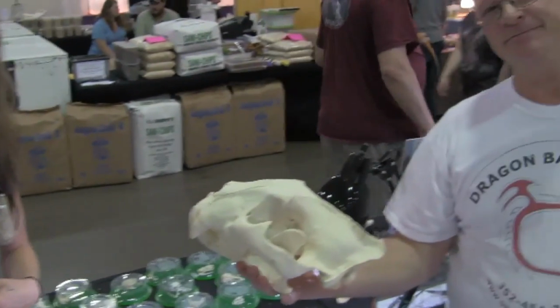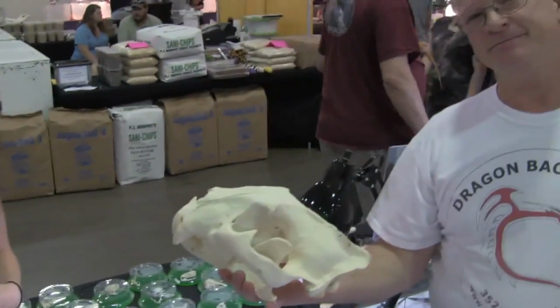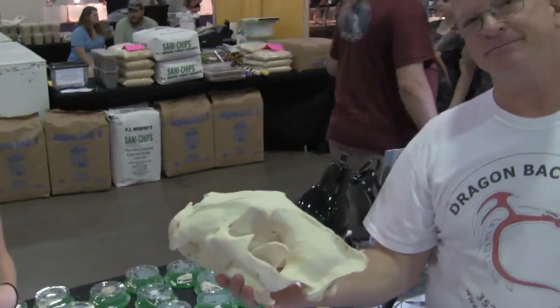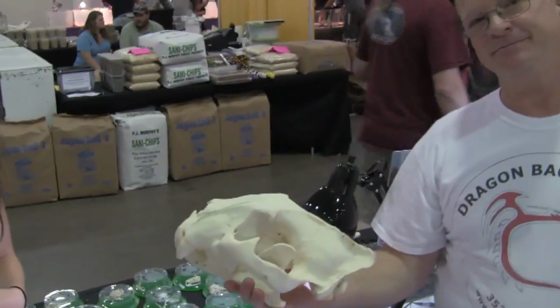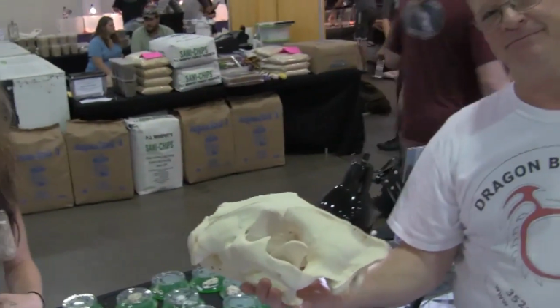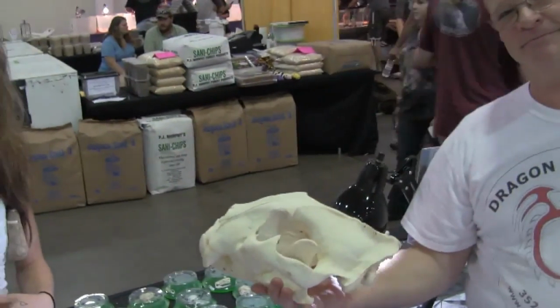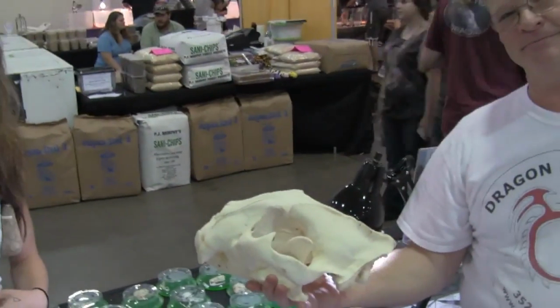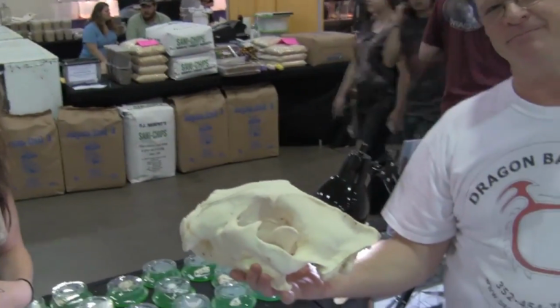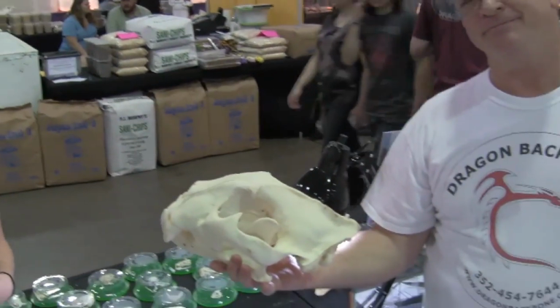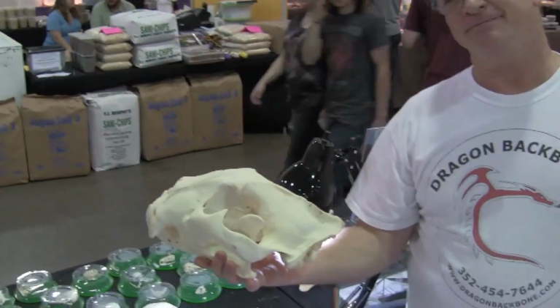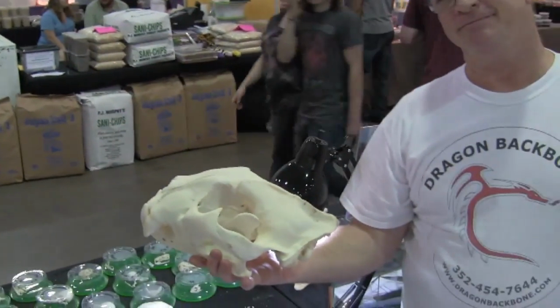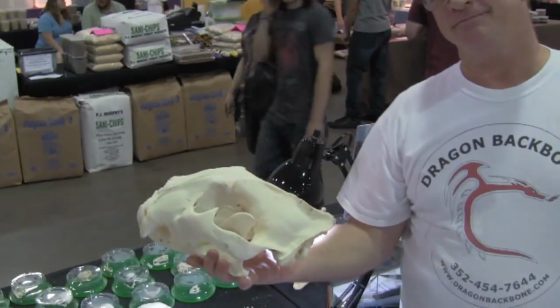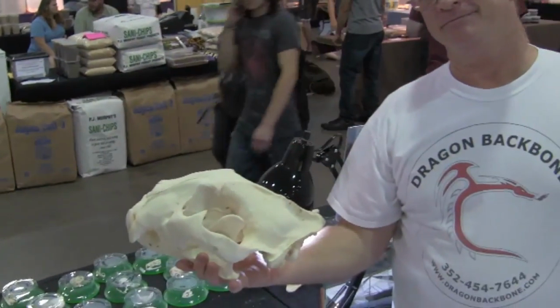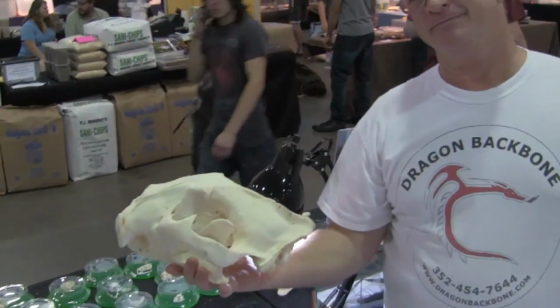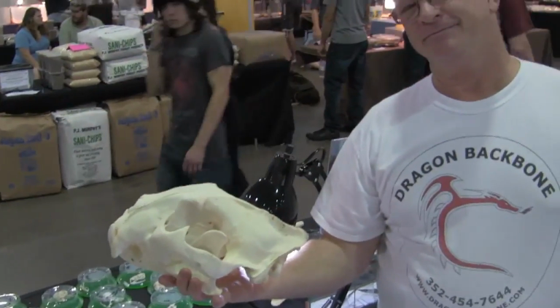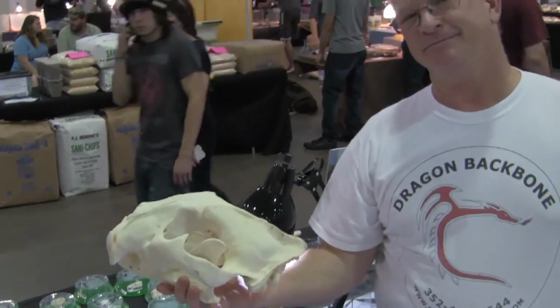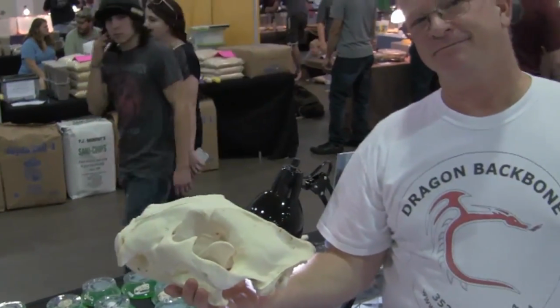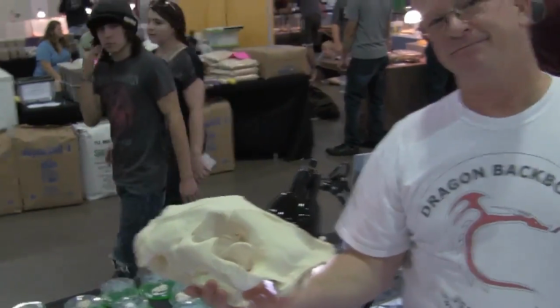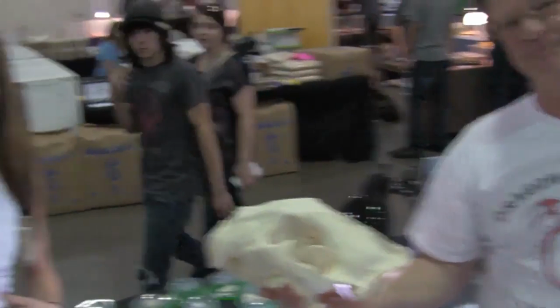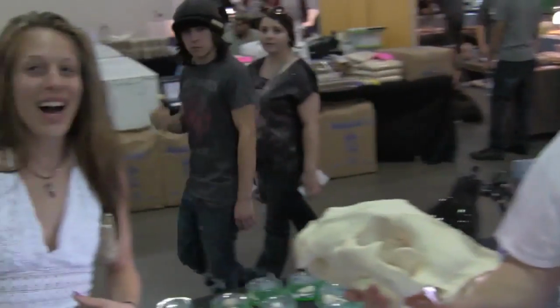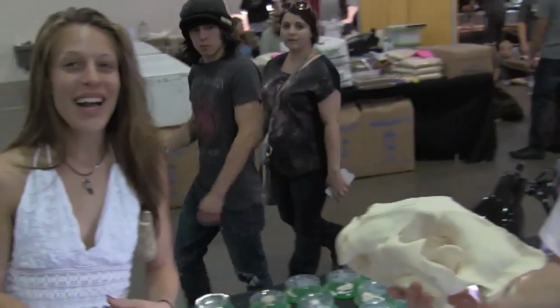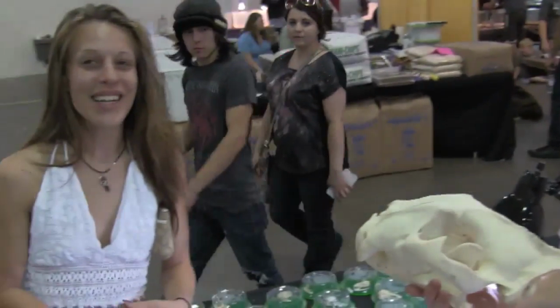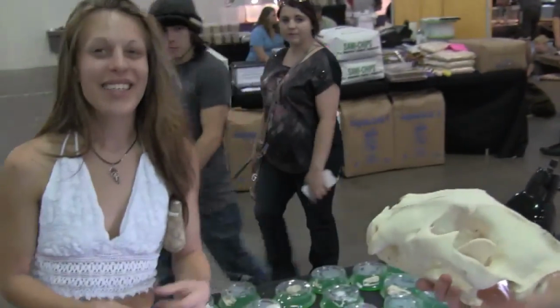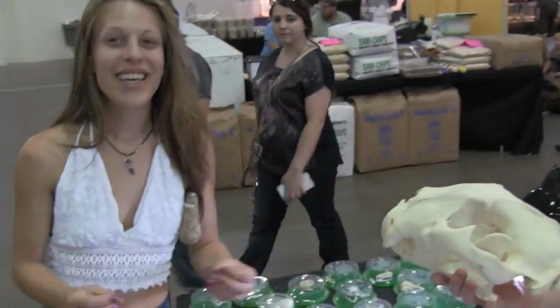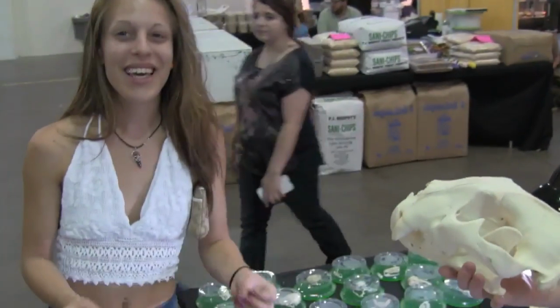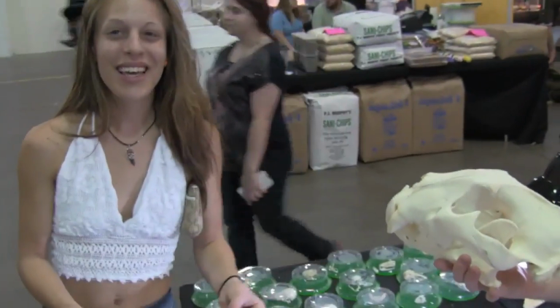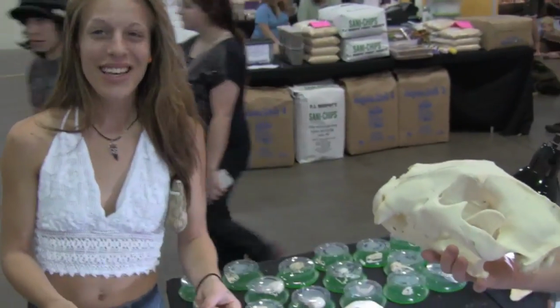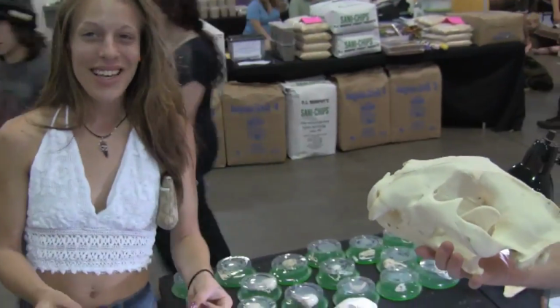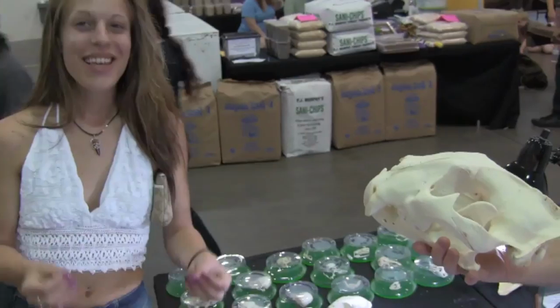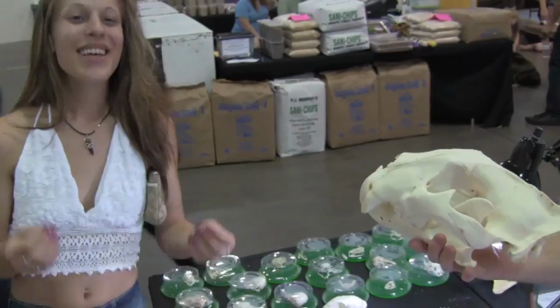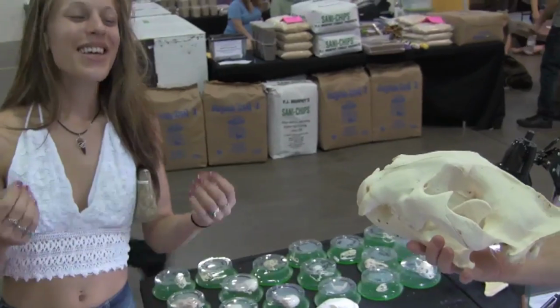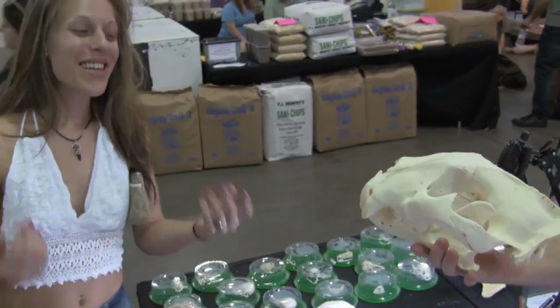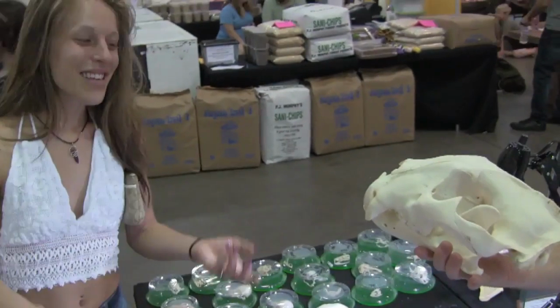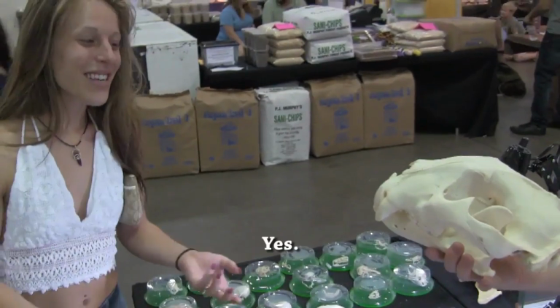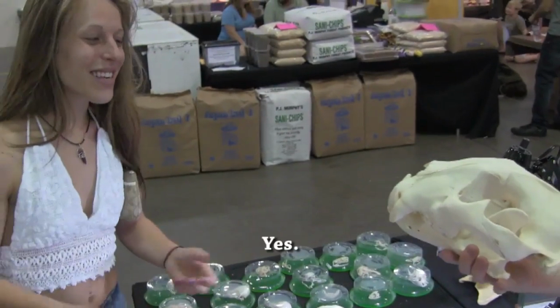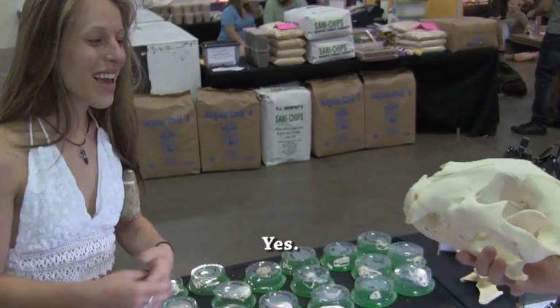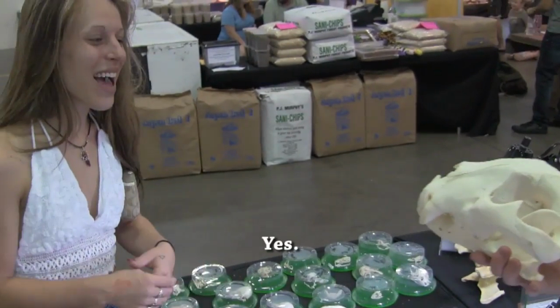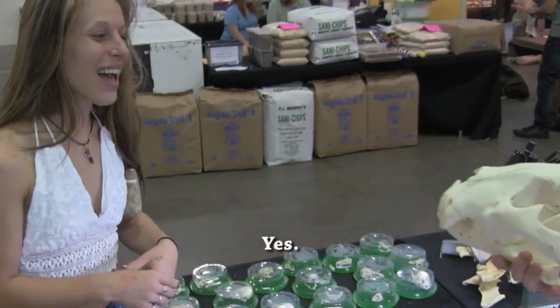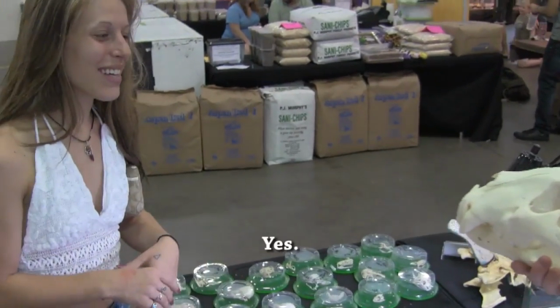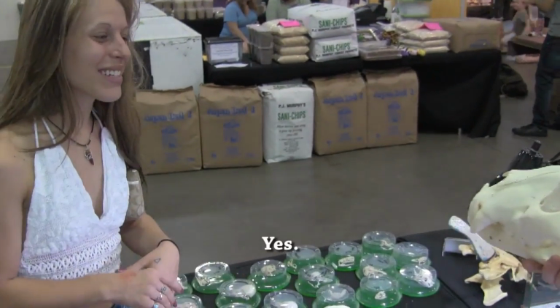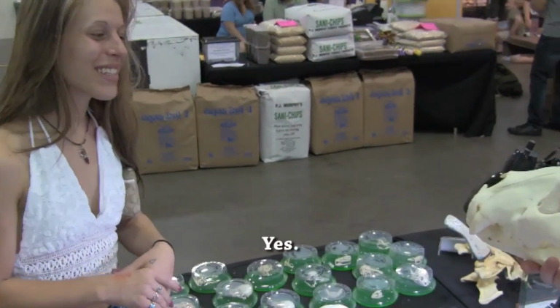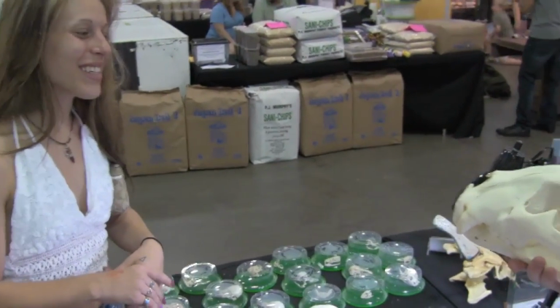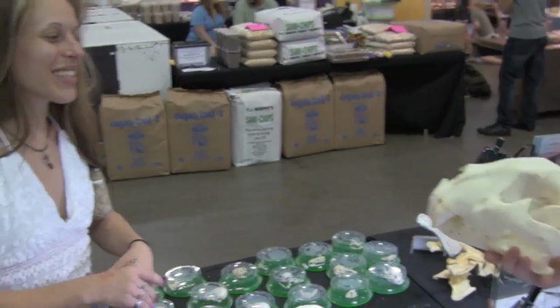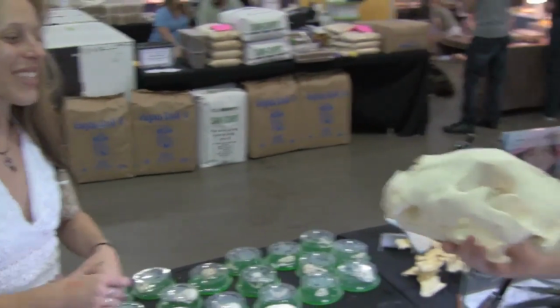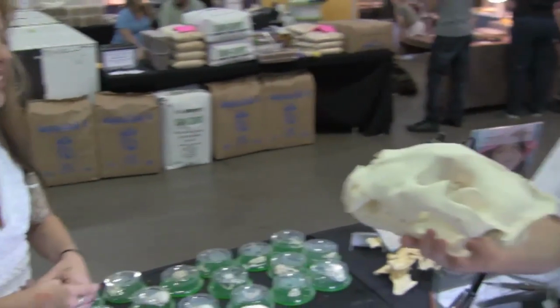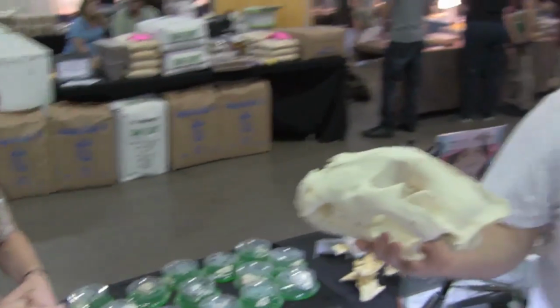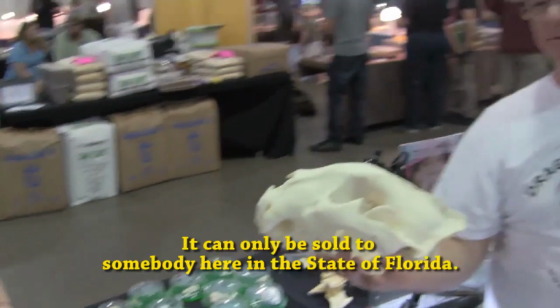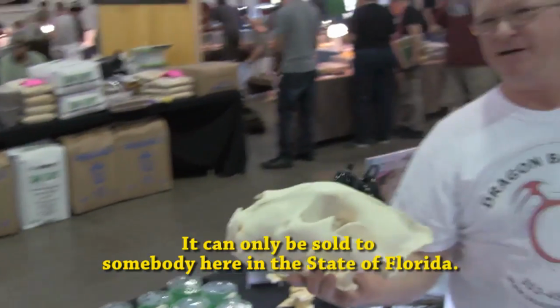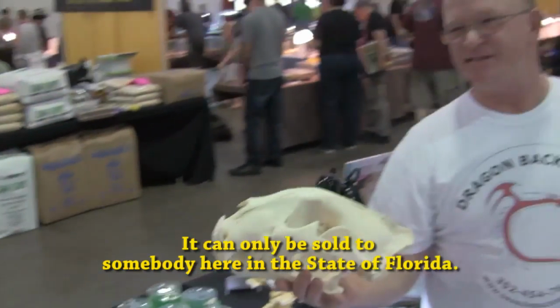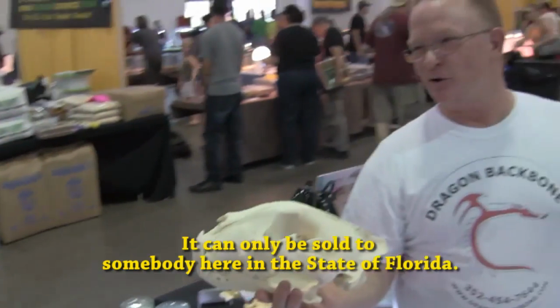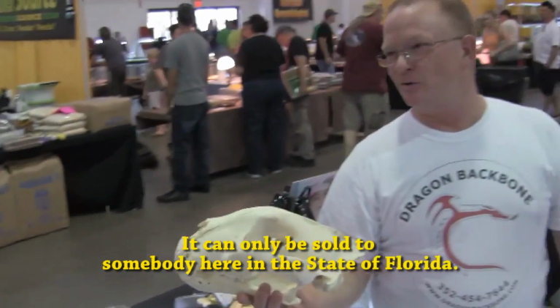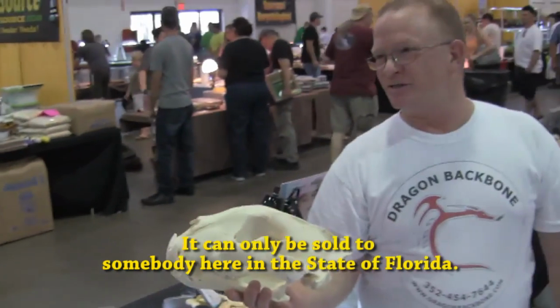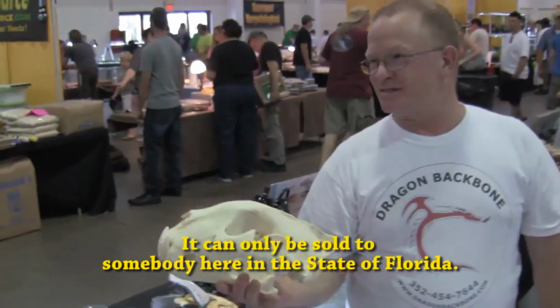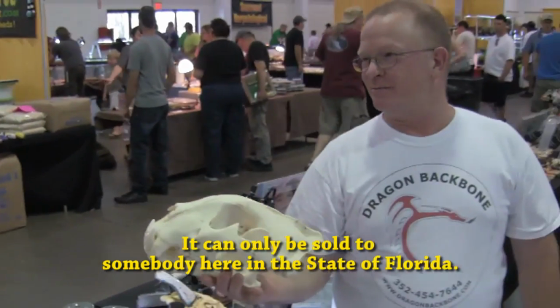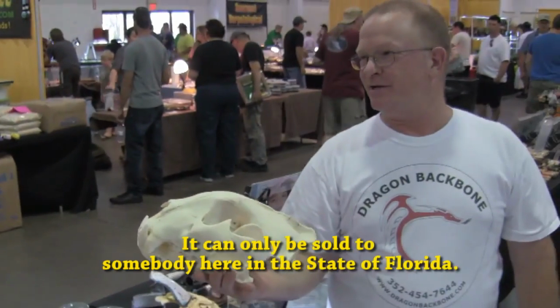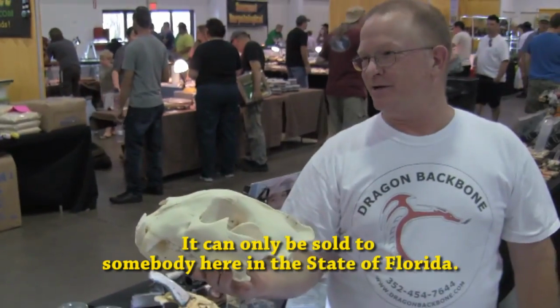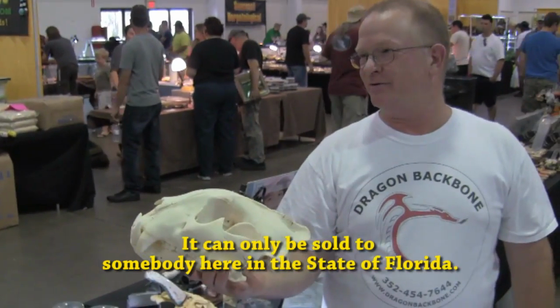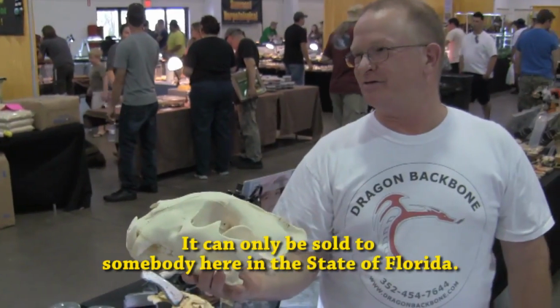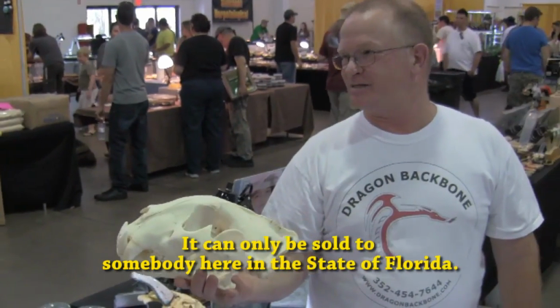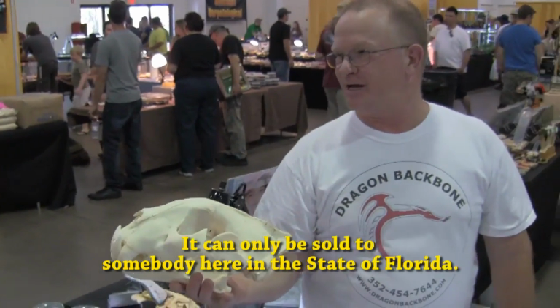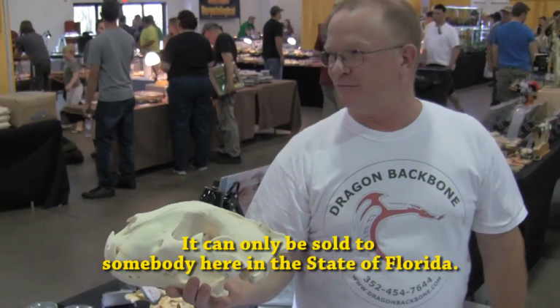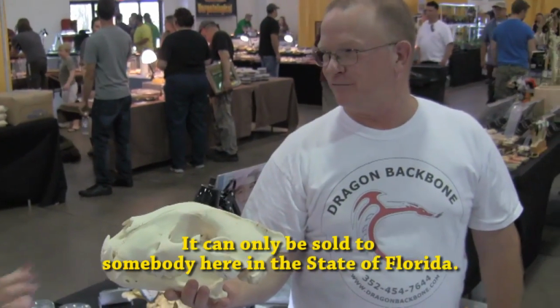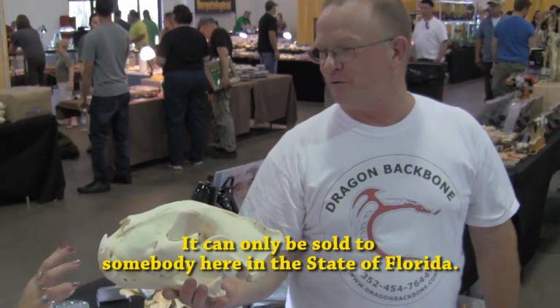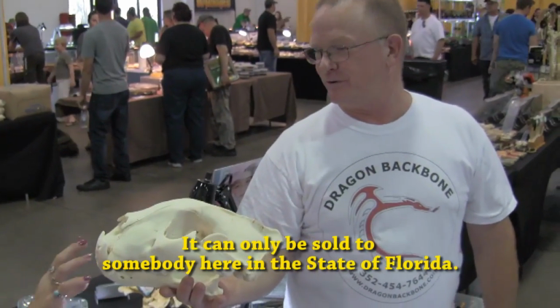The Bengal tiger in this example is living on and doing other good things for Bengal tigers. And it can only be sold to somebody here in the state of Florida.